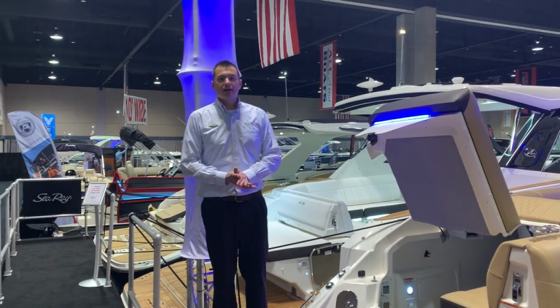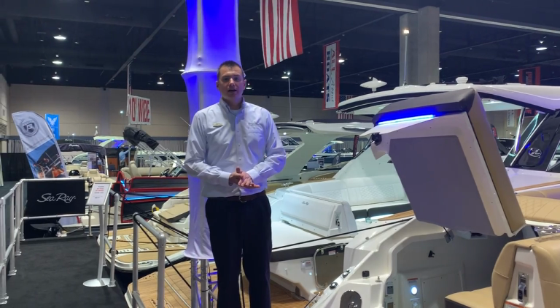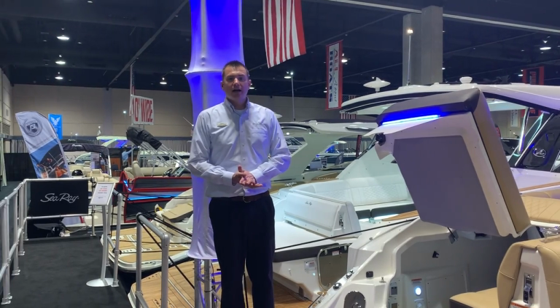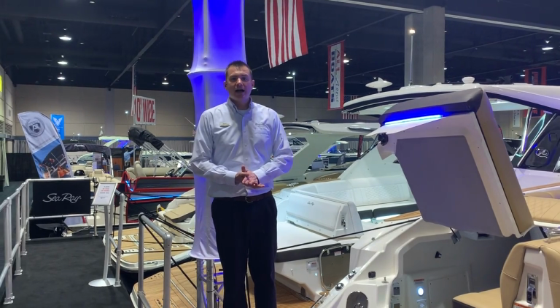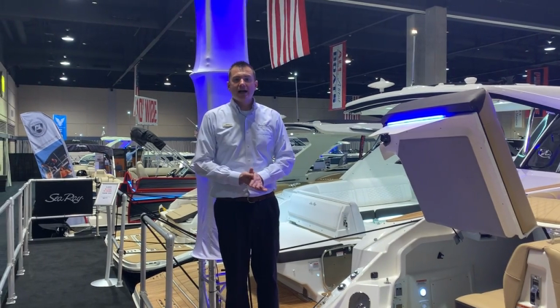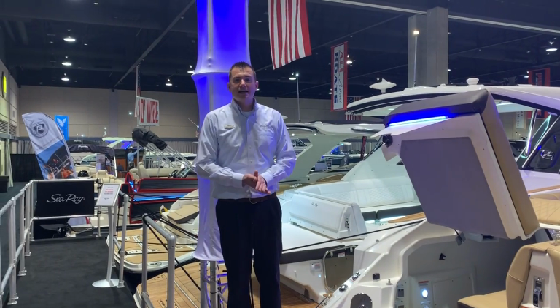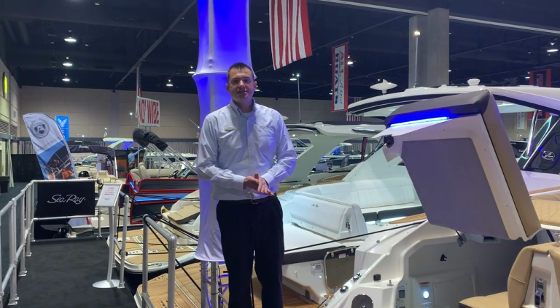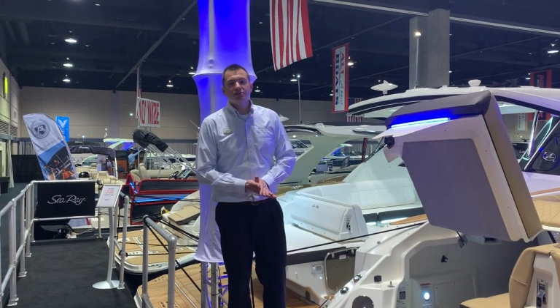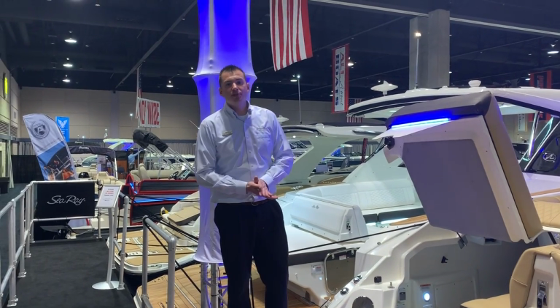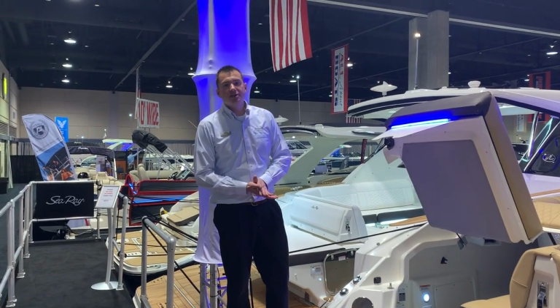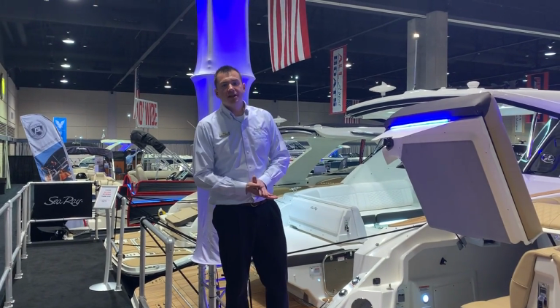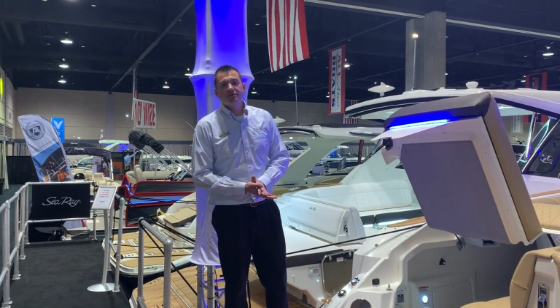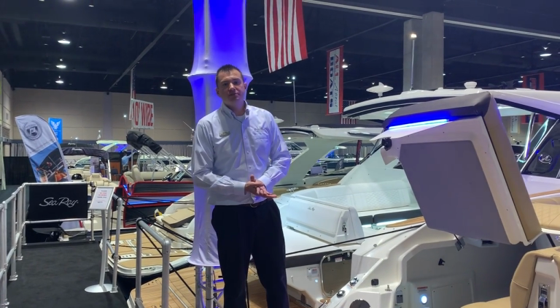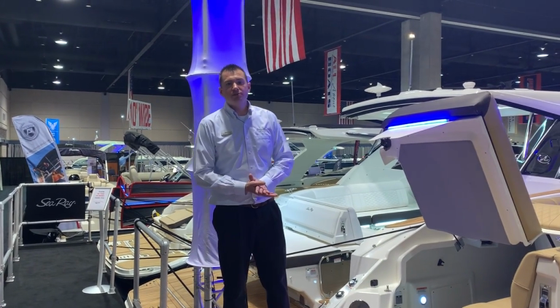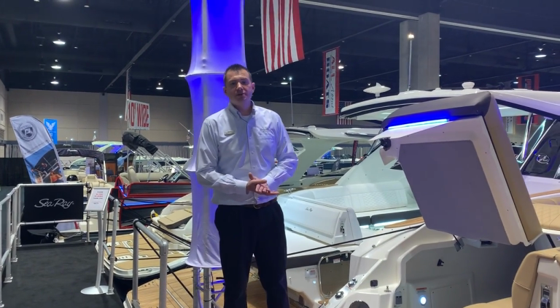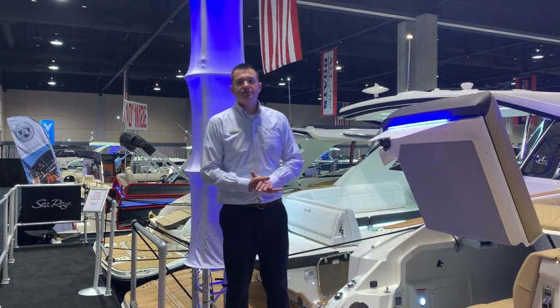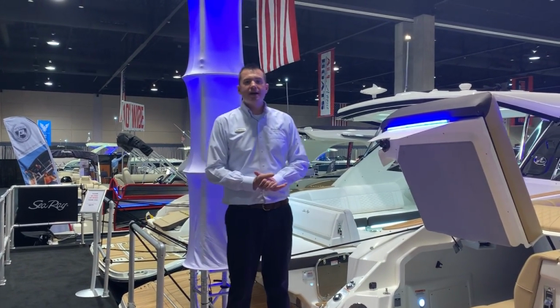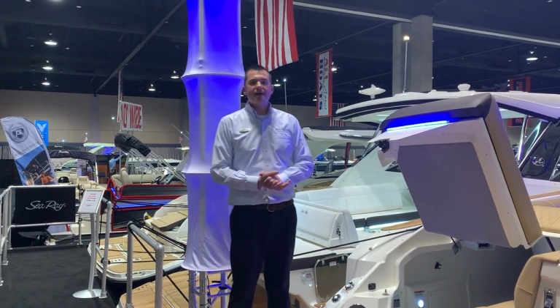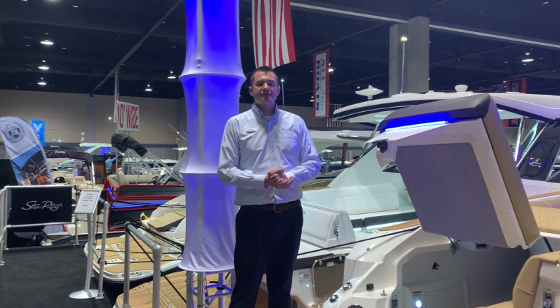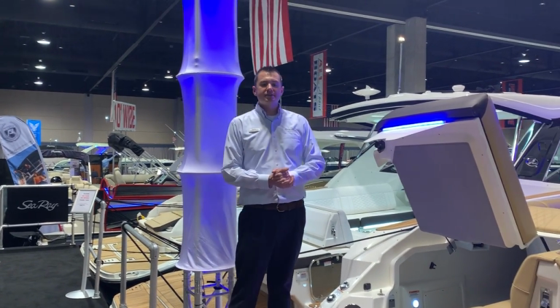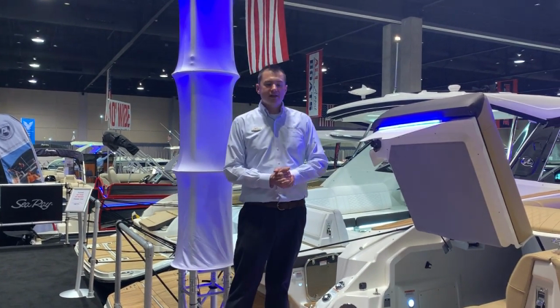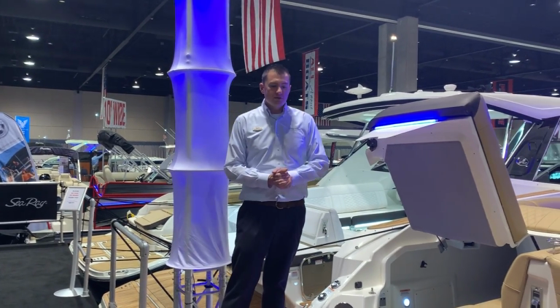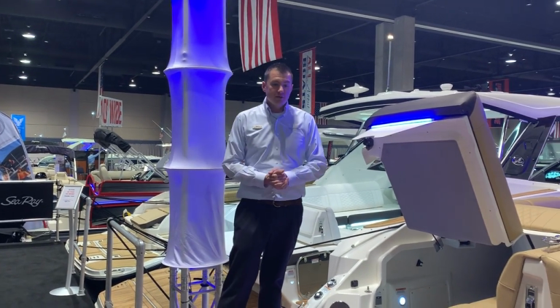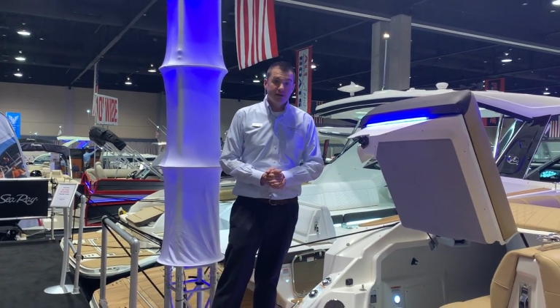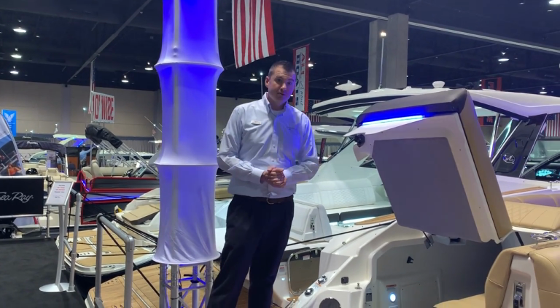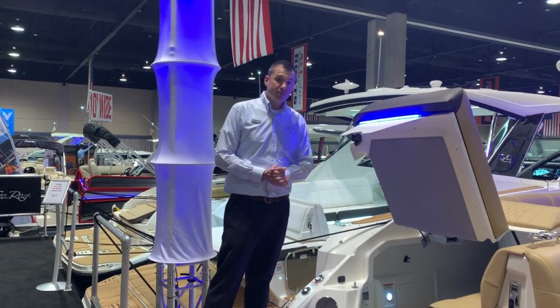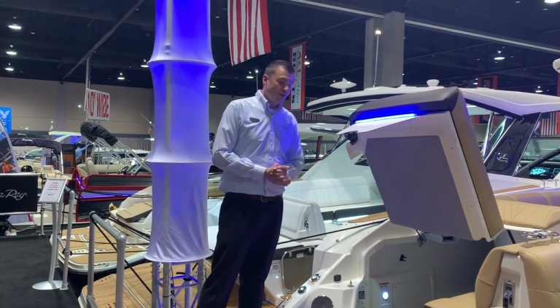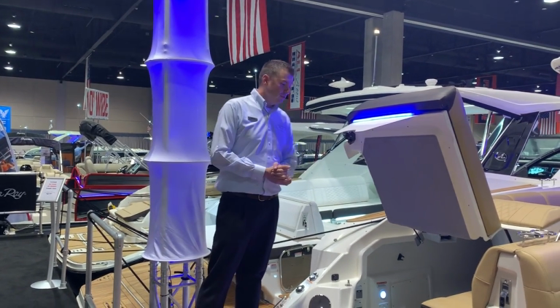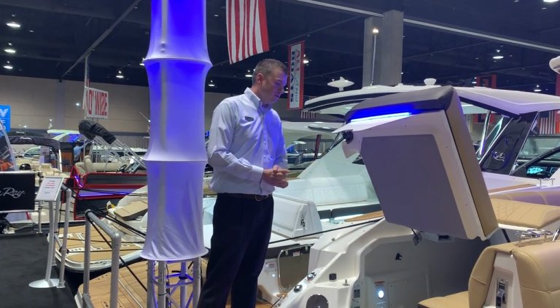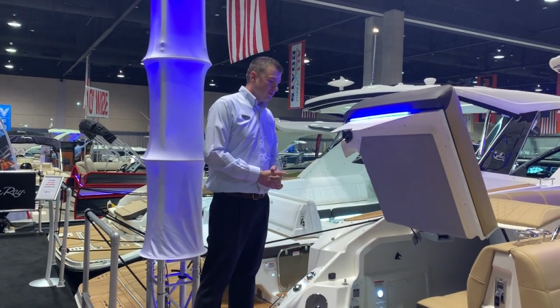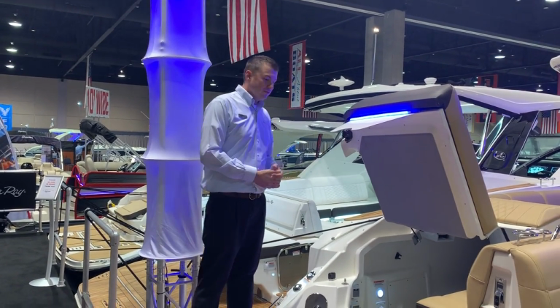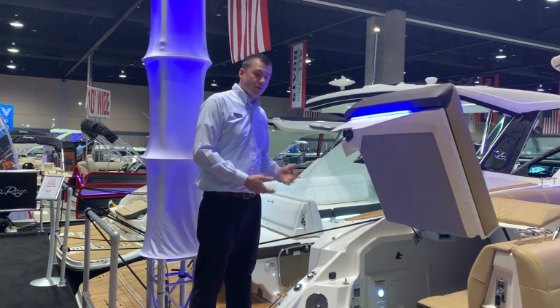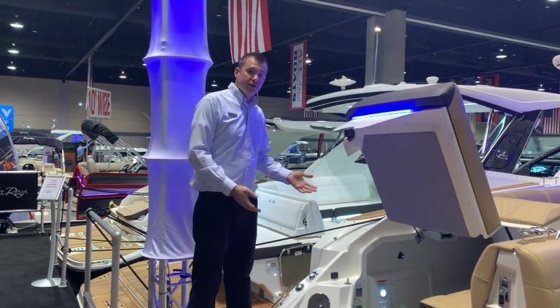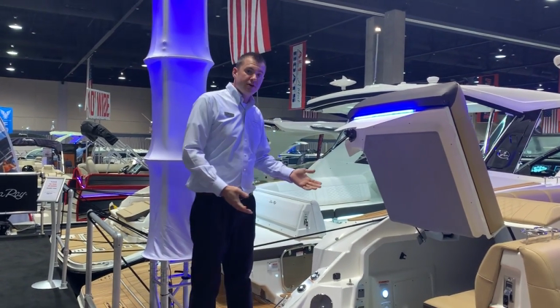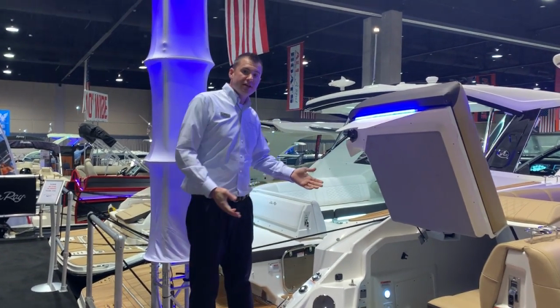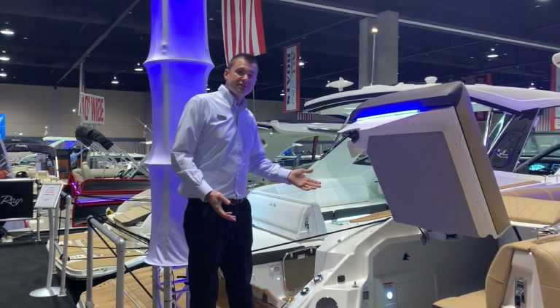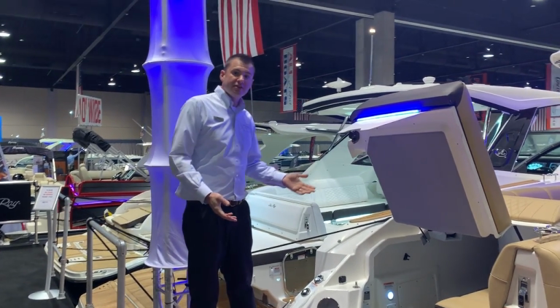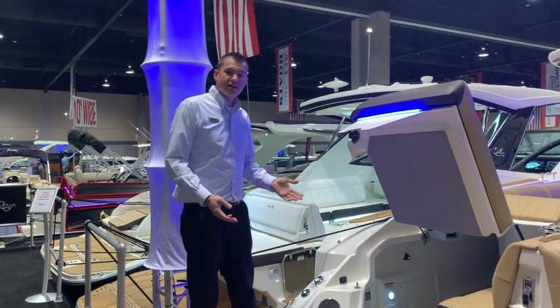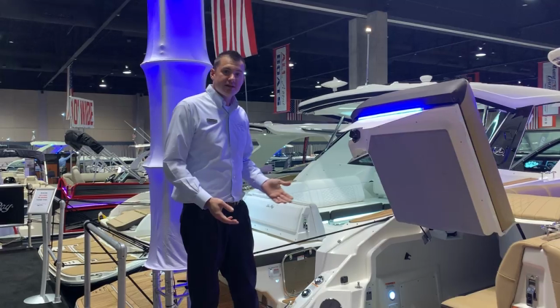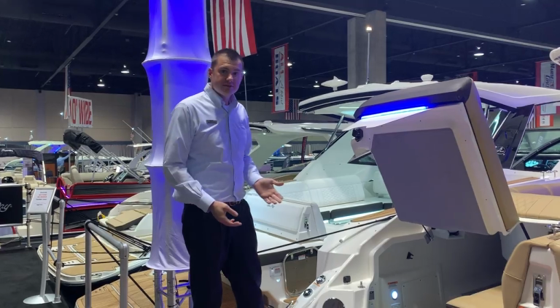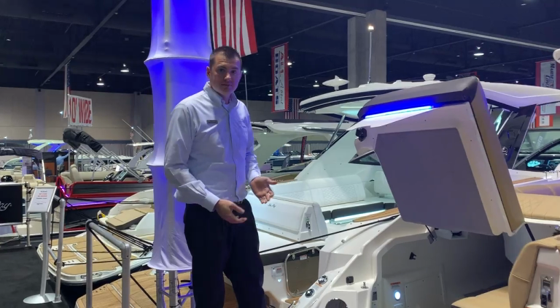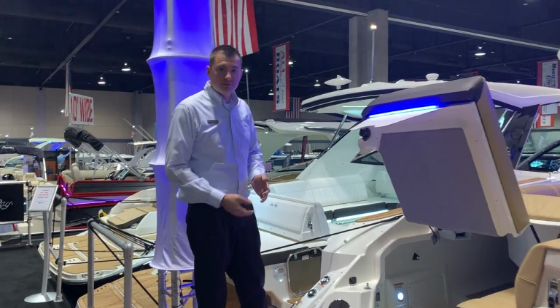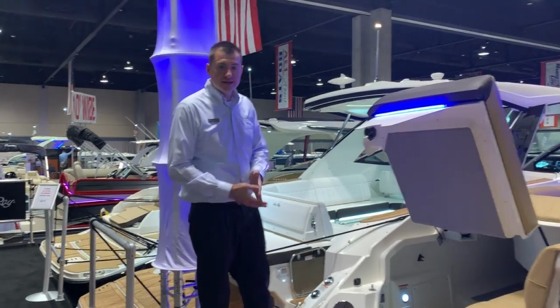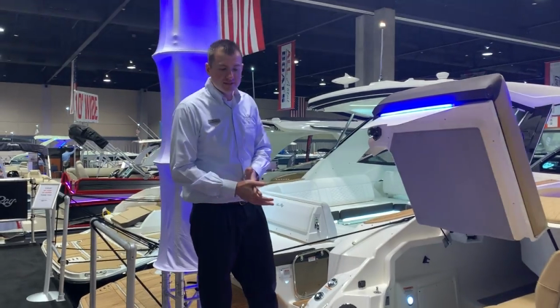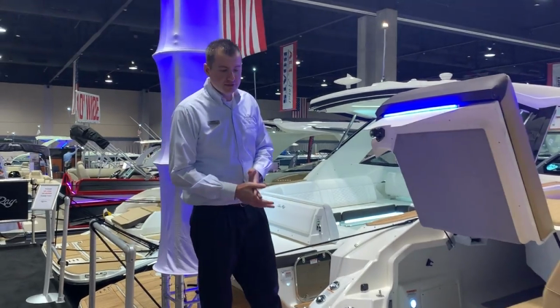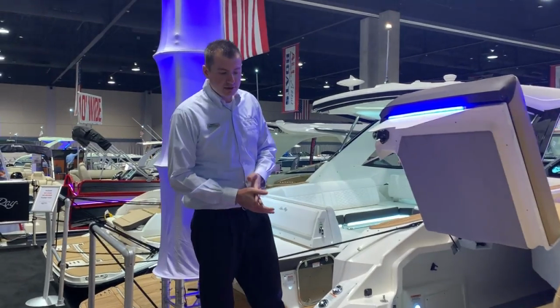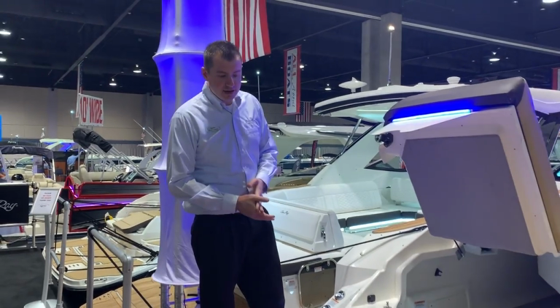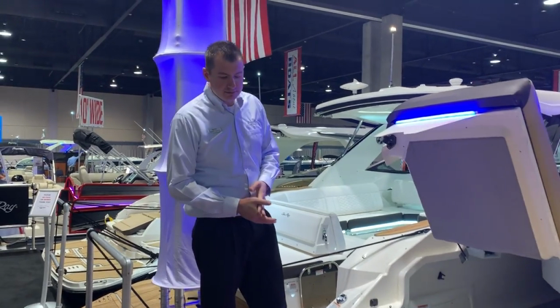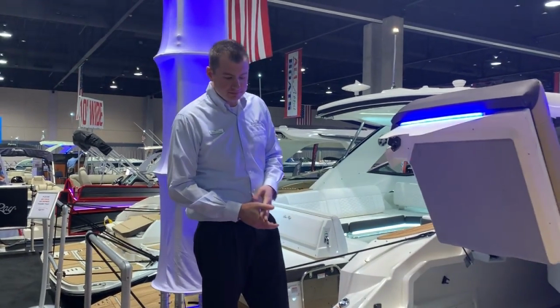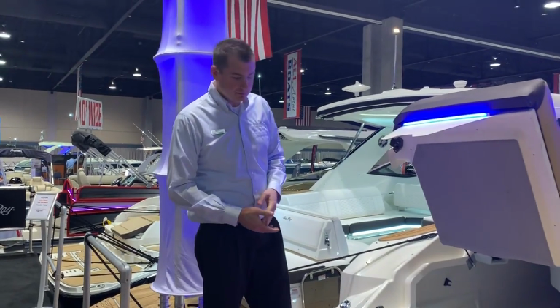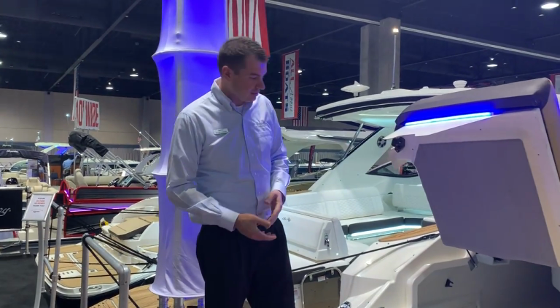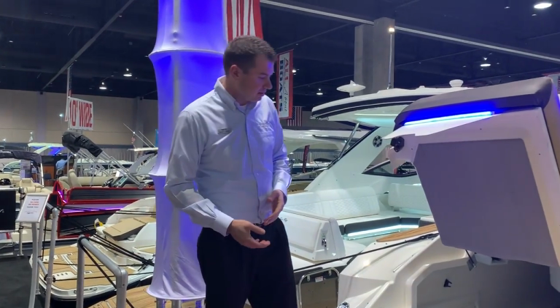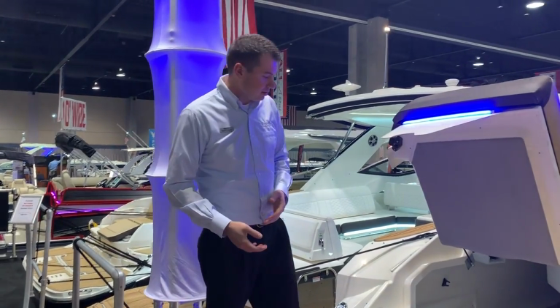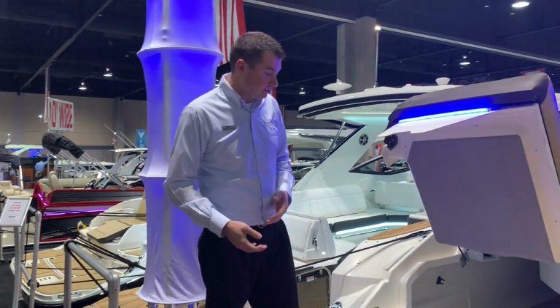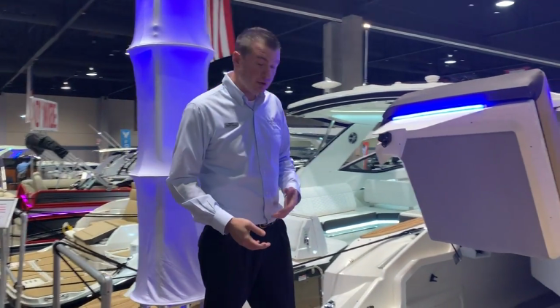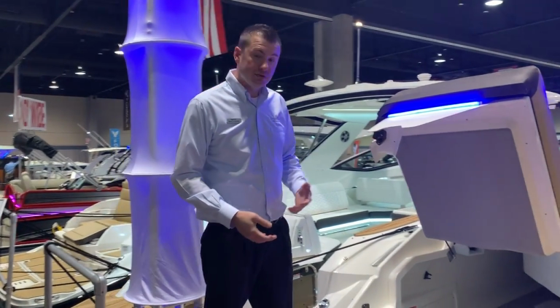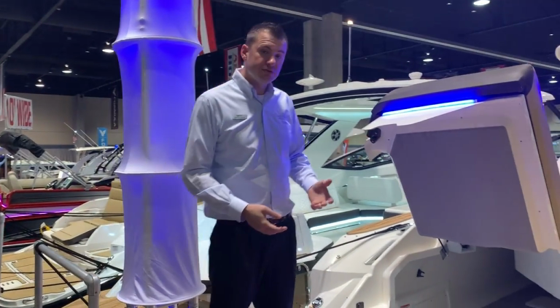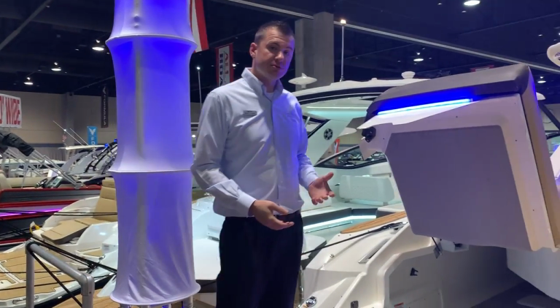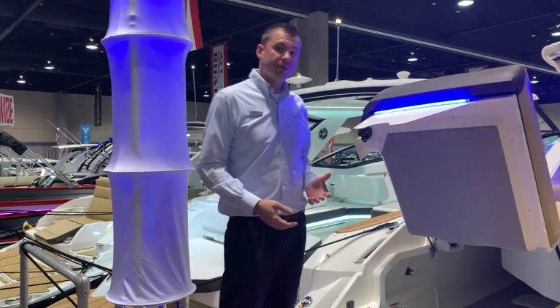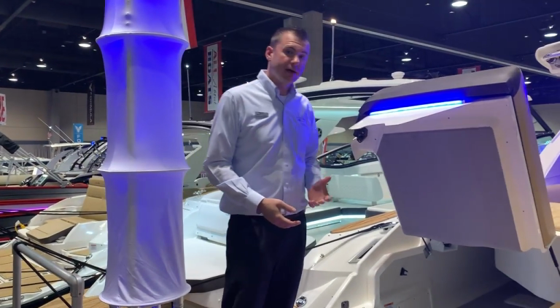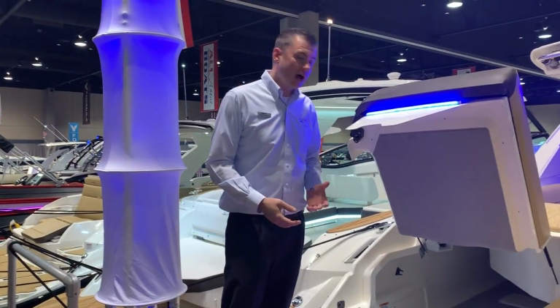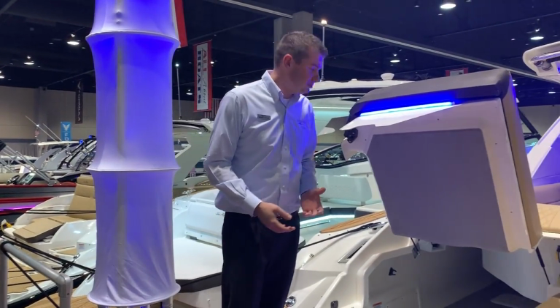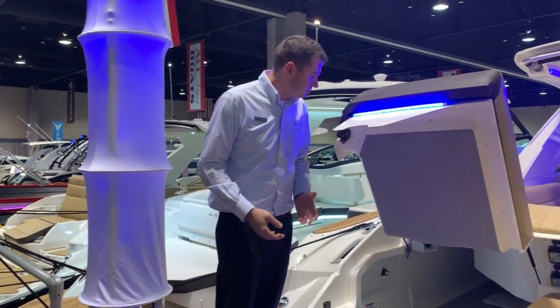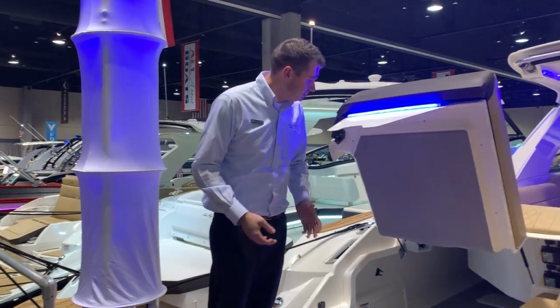Hi guys, this is Marty Gavis of MarineMax. We're here aboard the 400SLX by SeaRay. I'm going to run through some quick options.